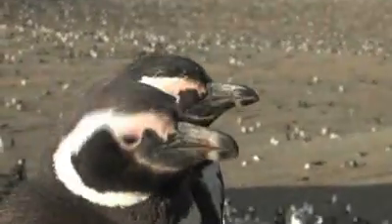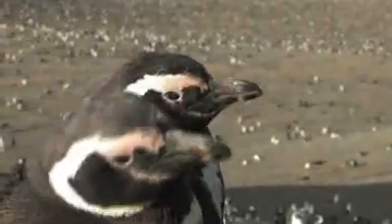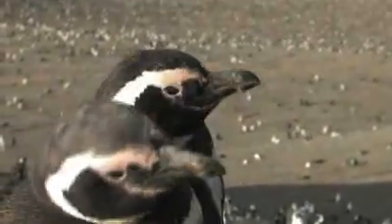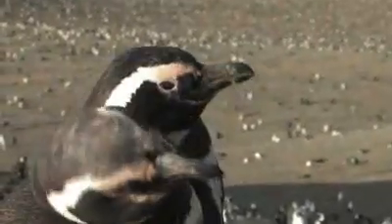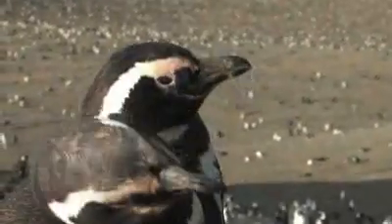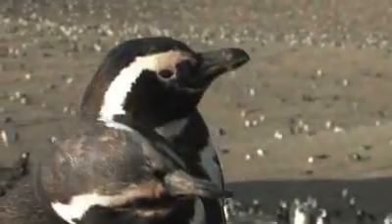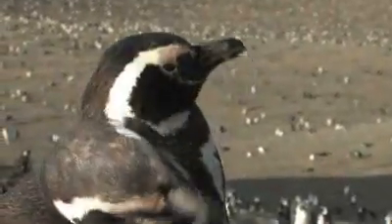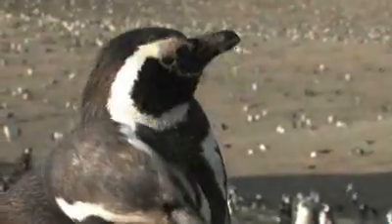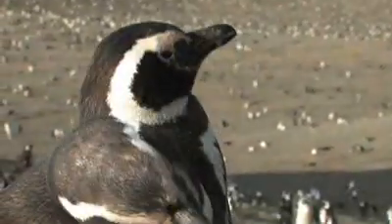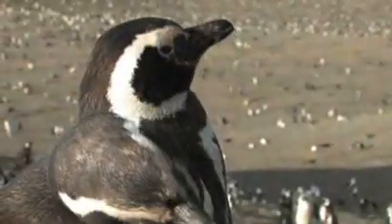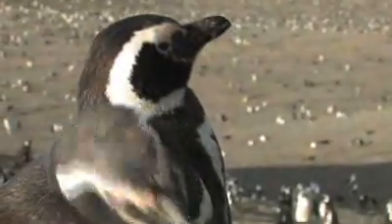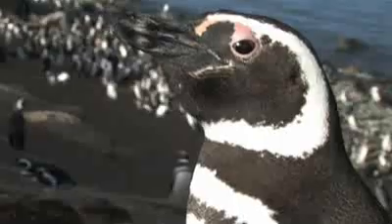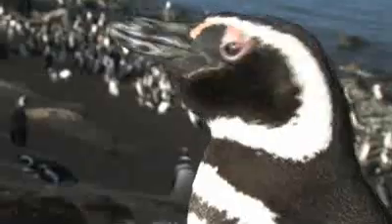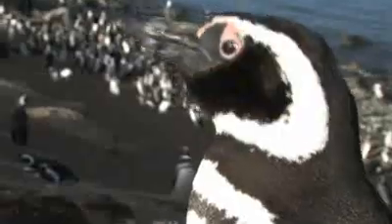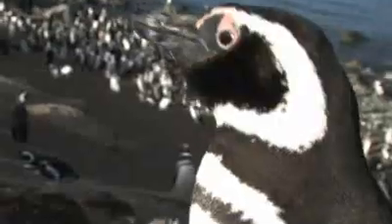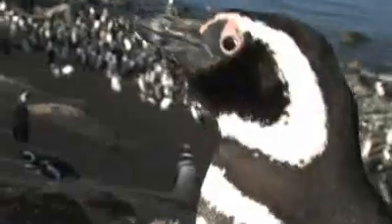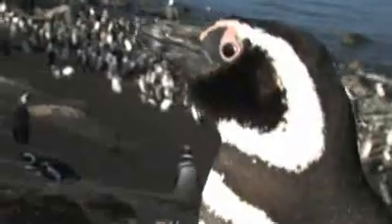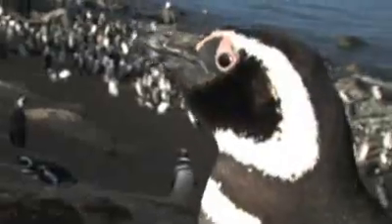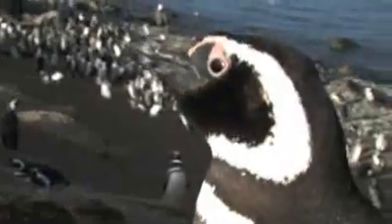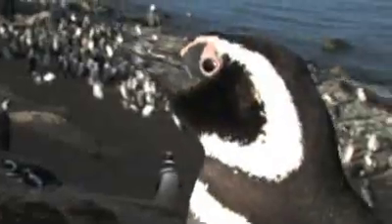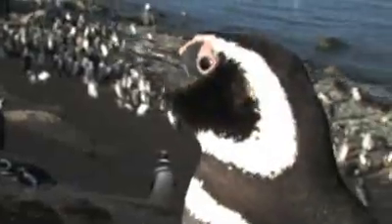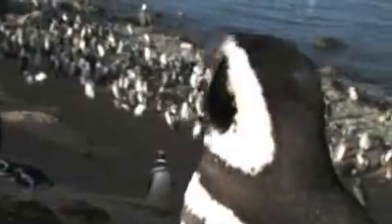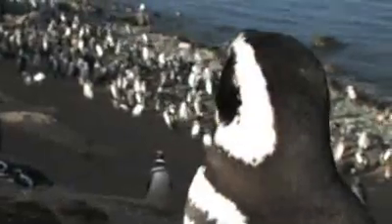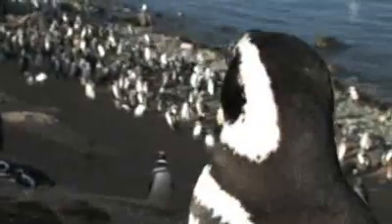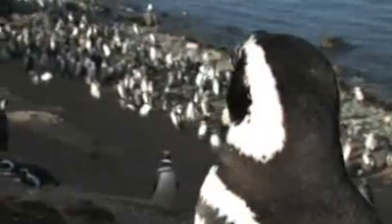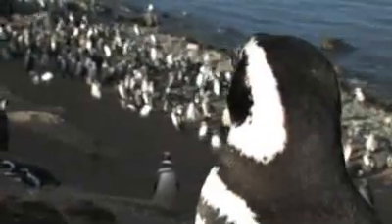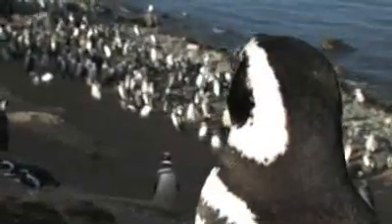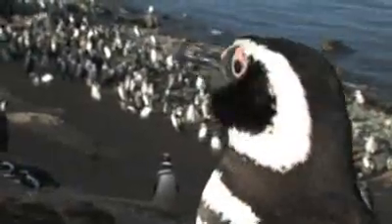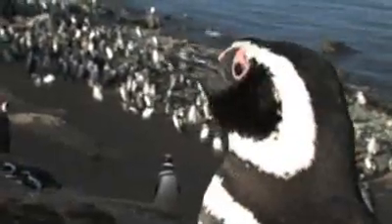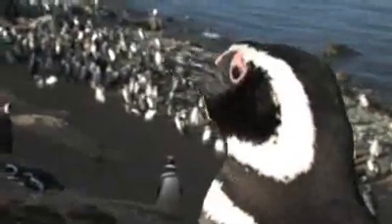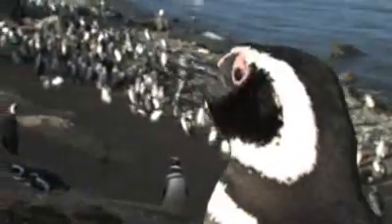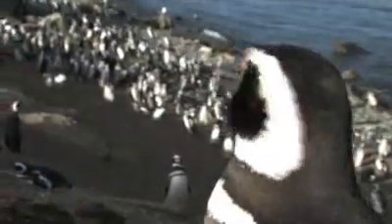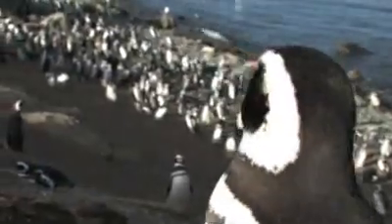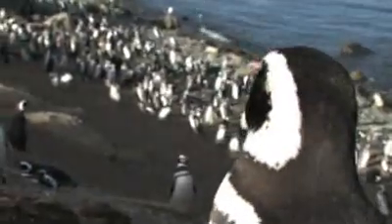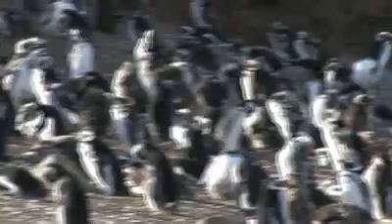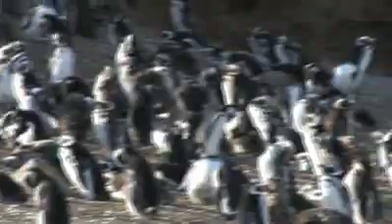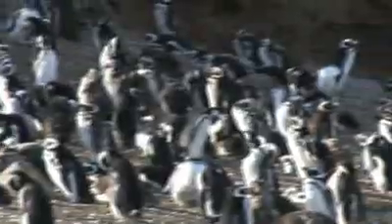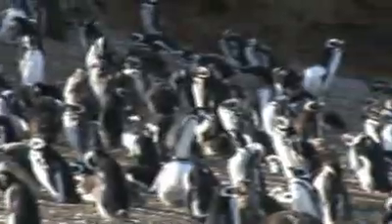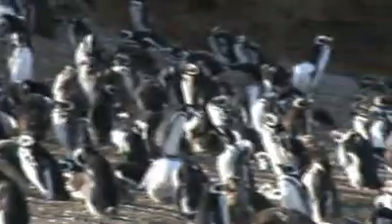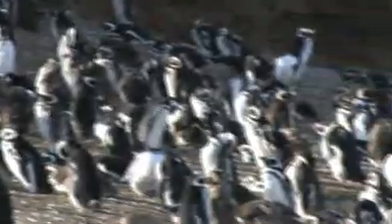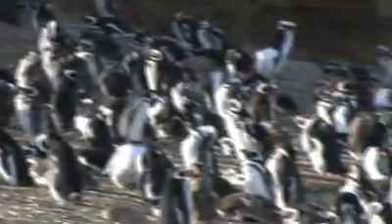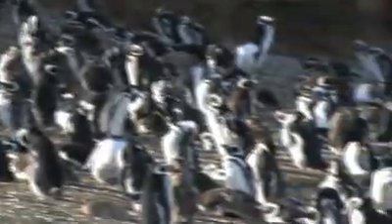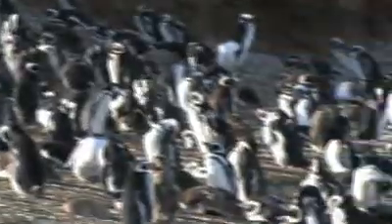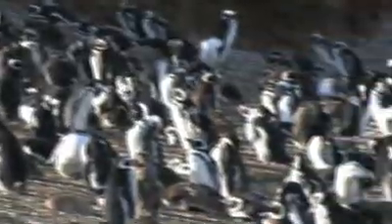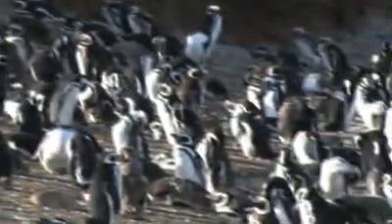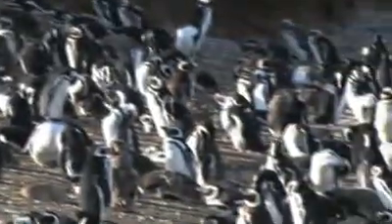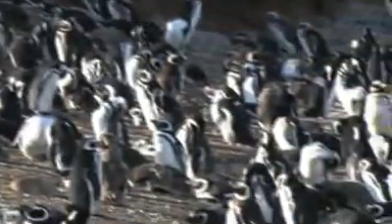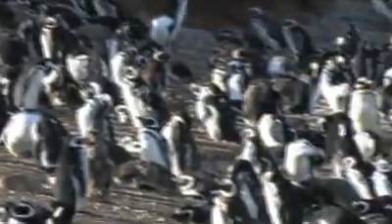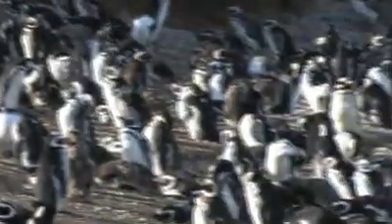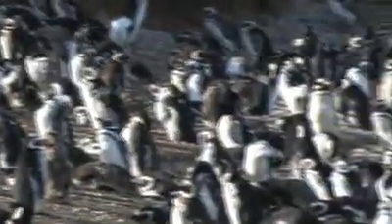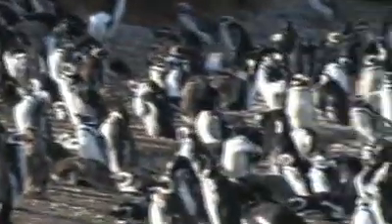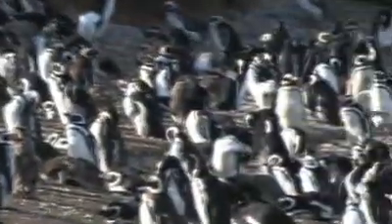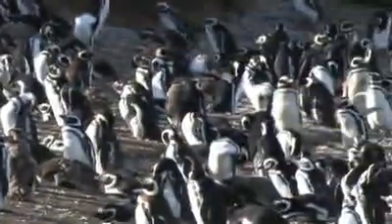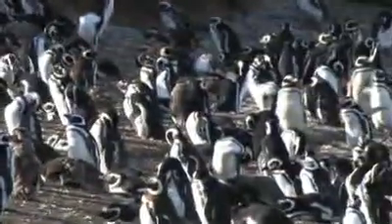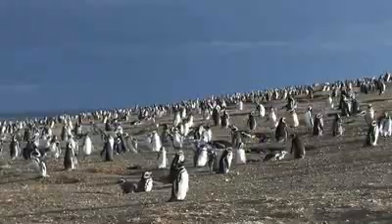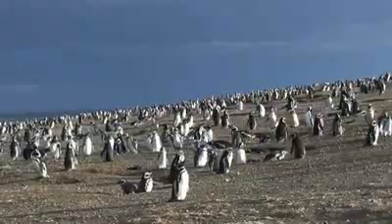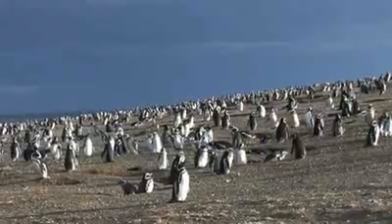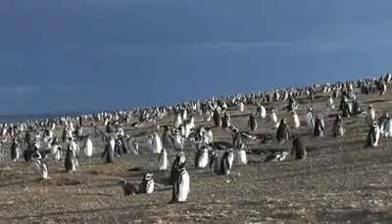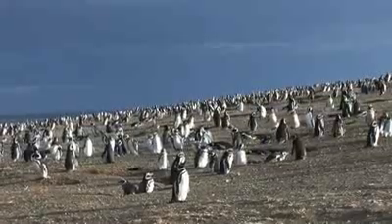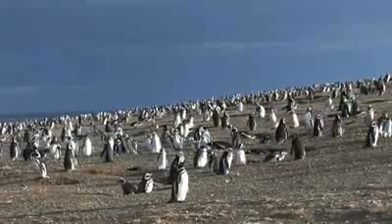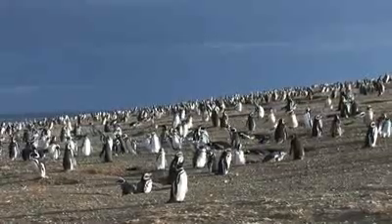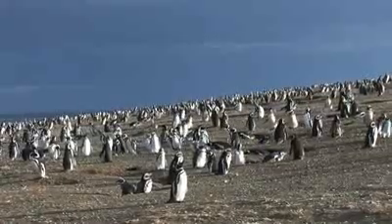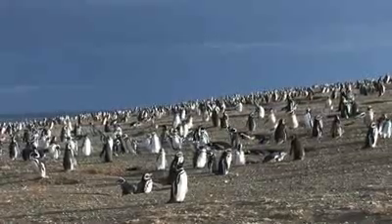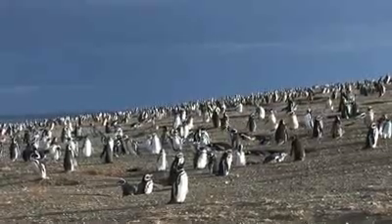They're very sociable. This penguin rookery has almost 170,000 birds. That's a lot of penguins.